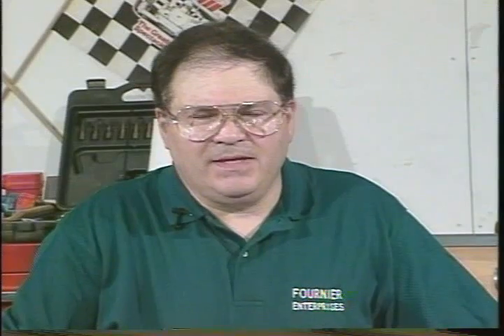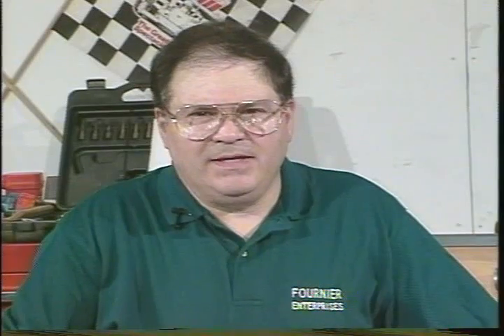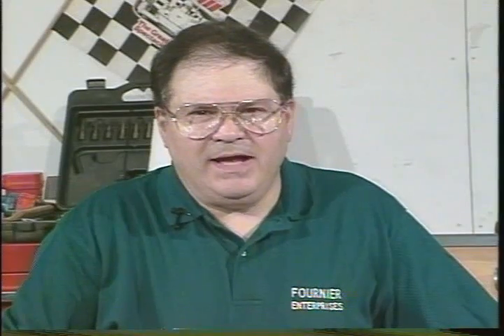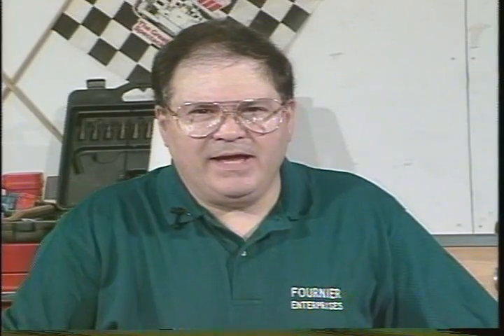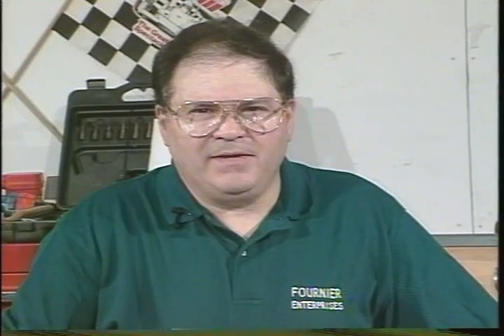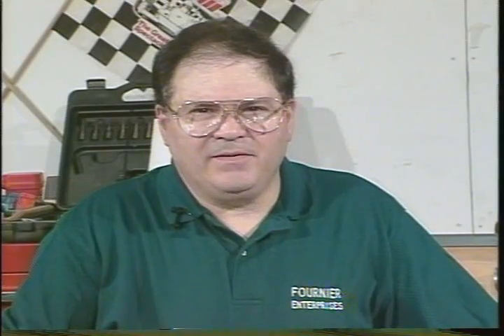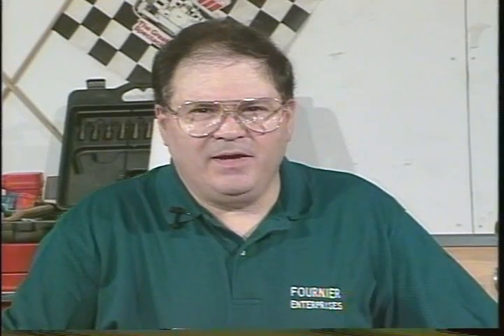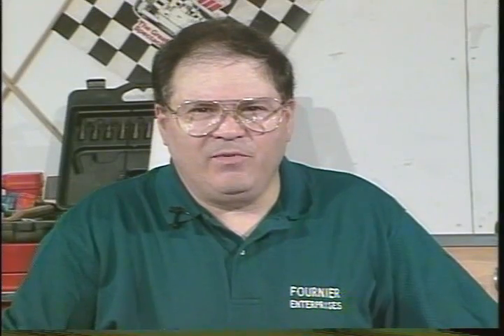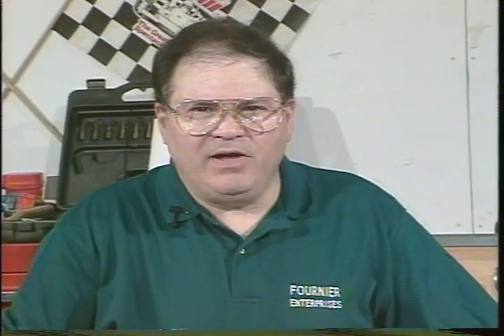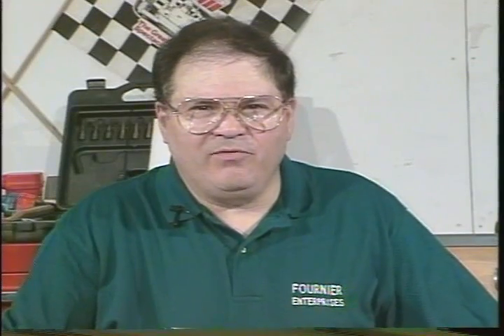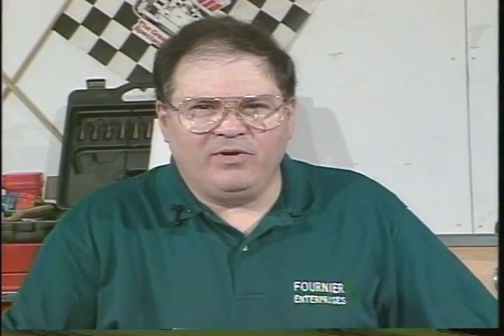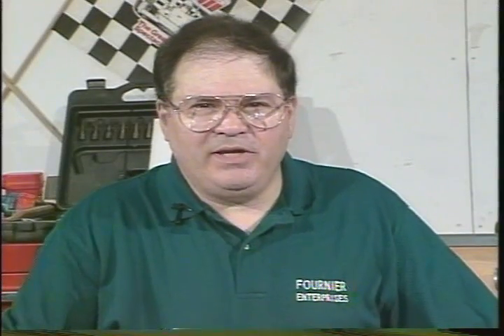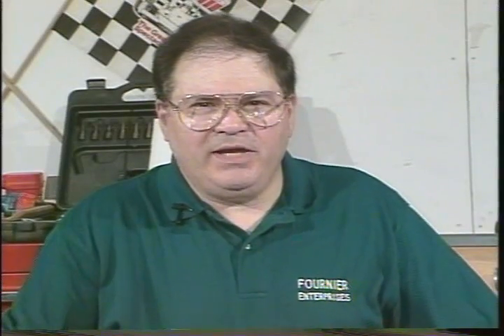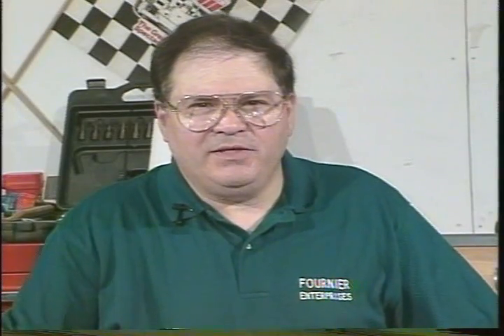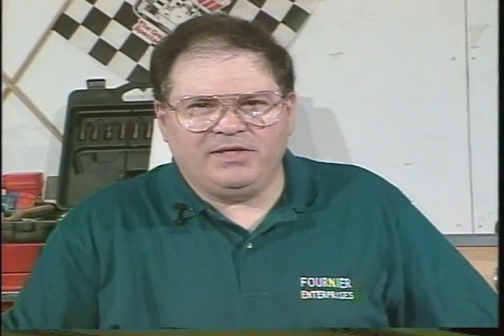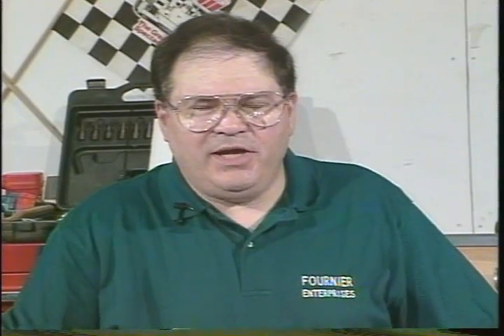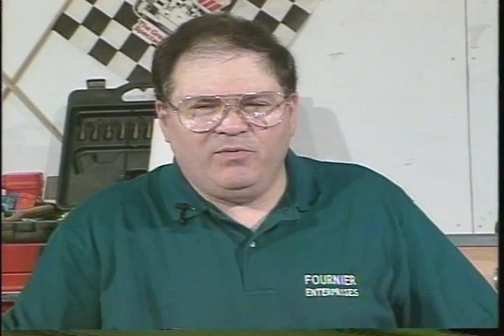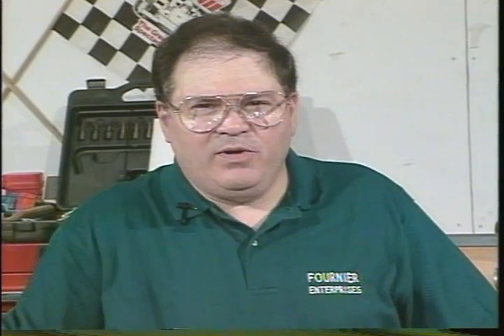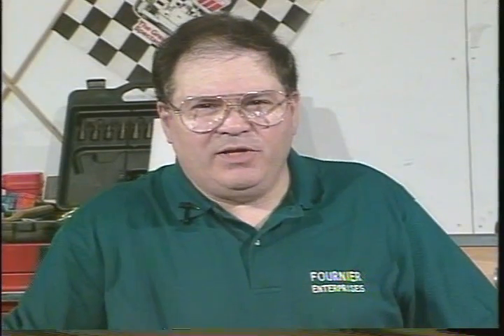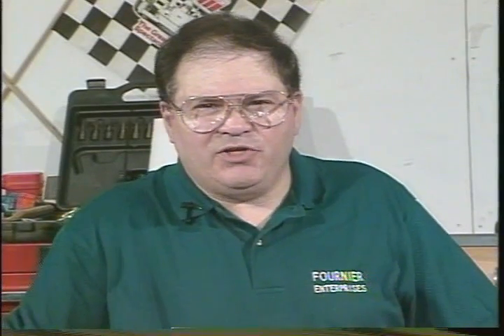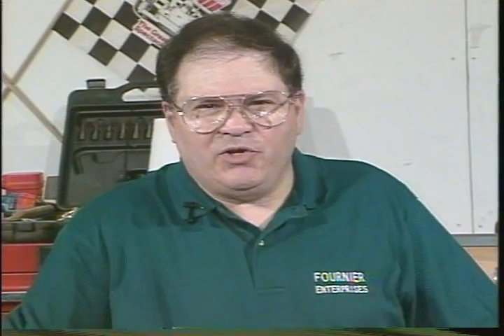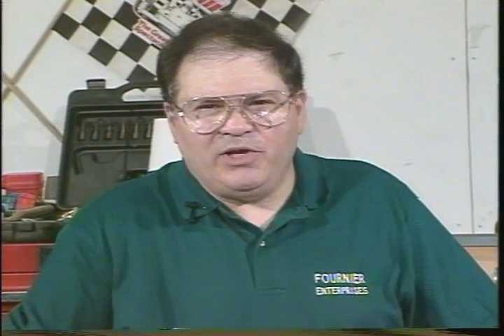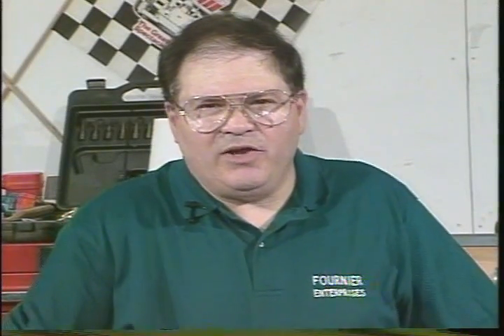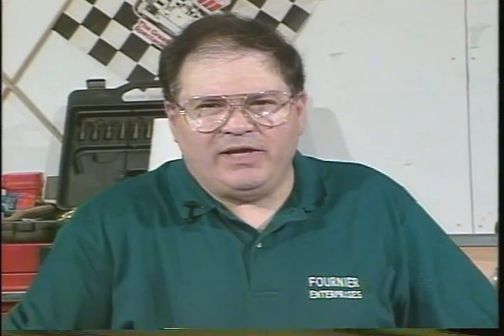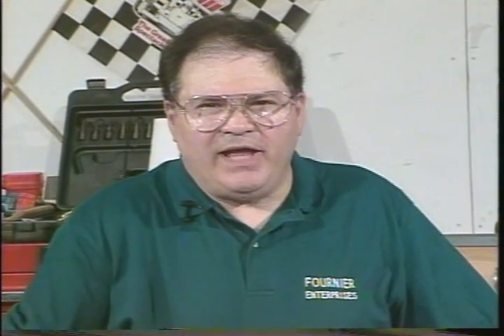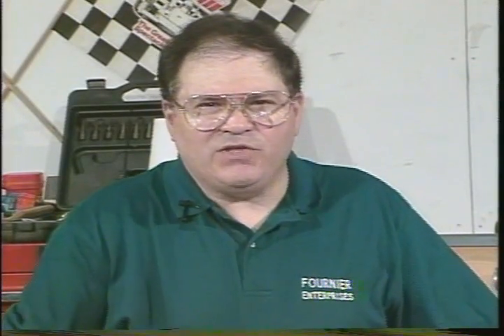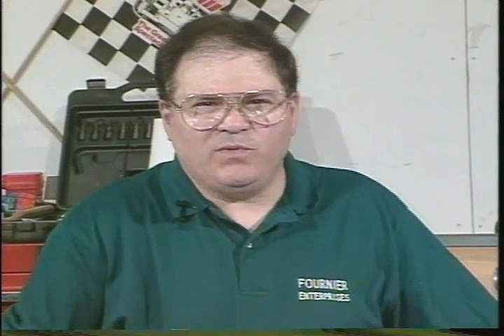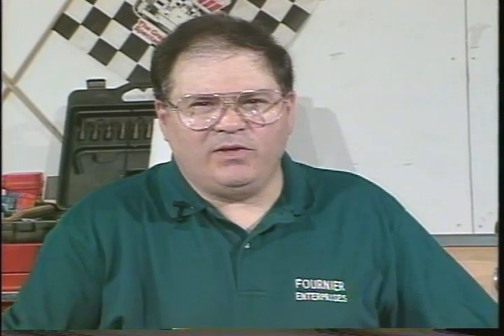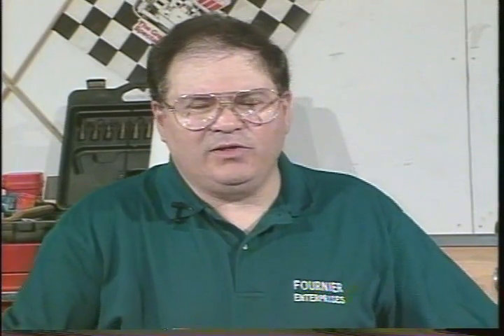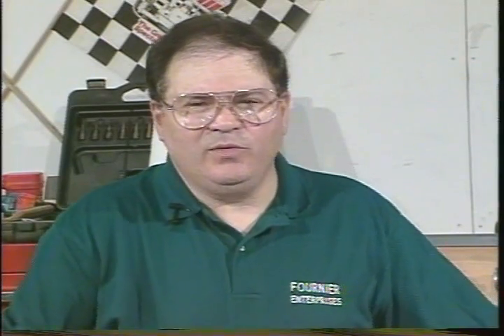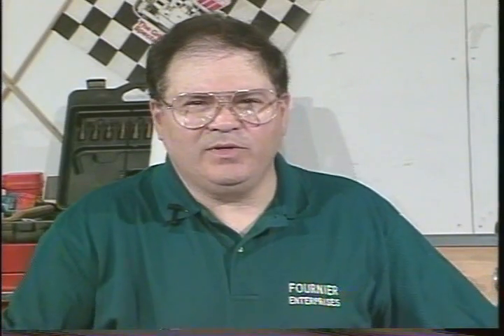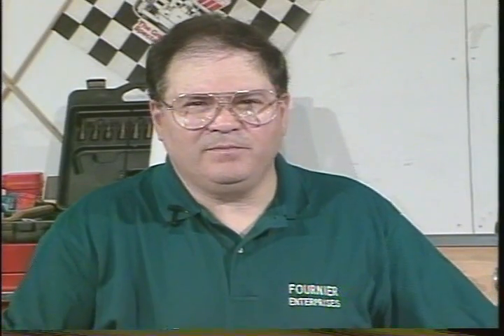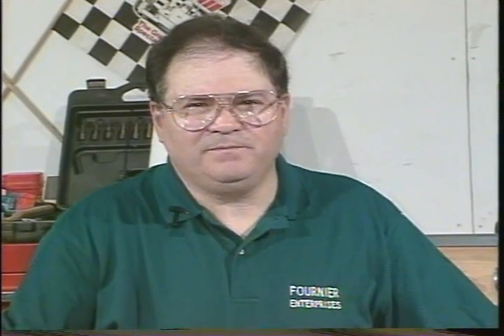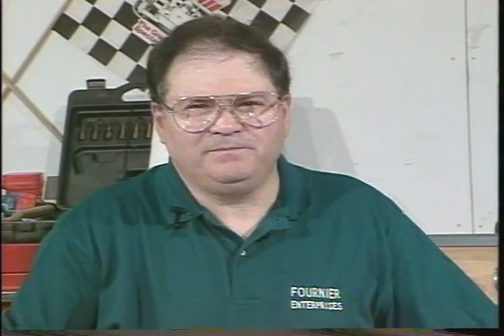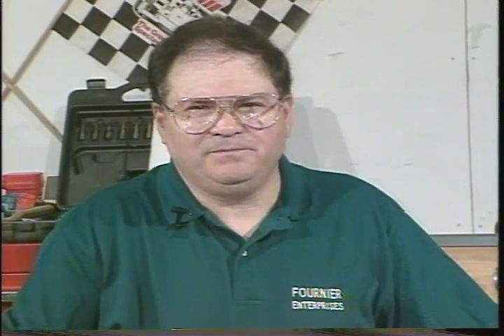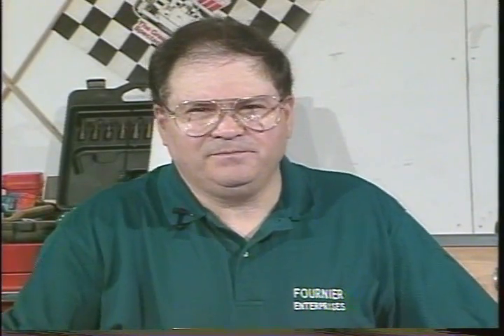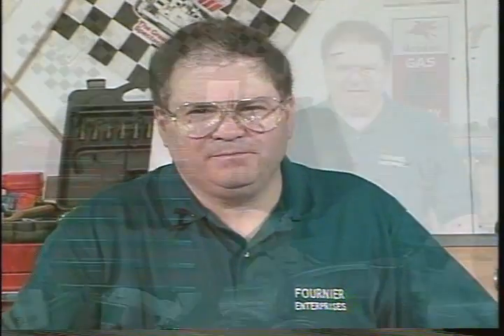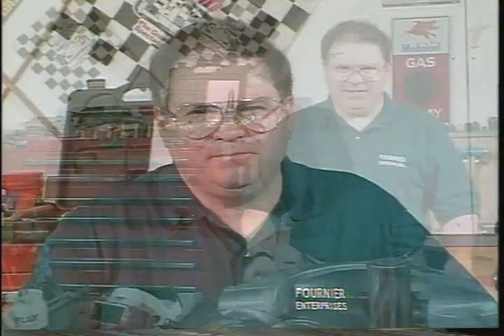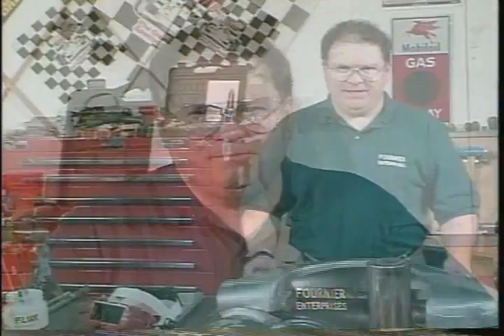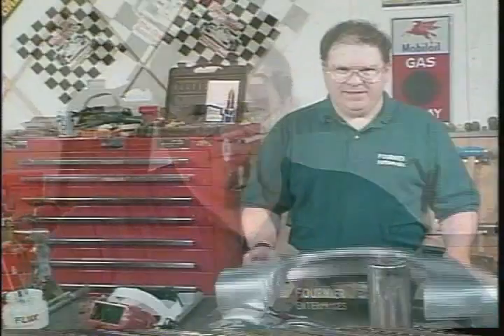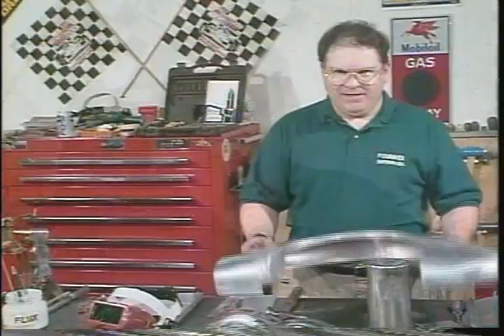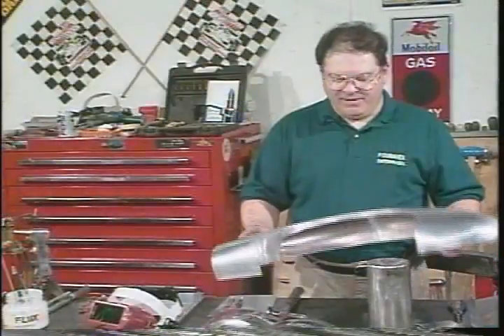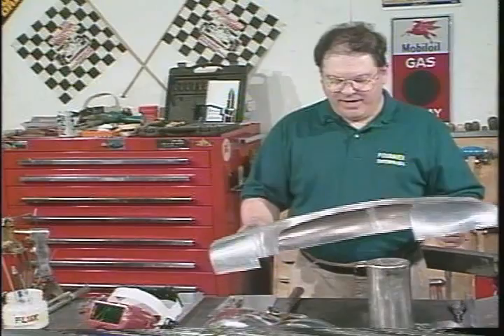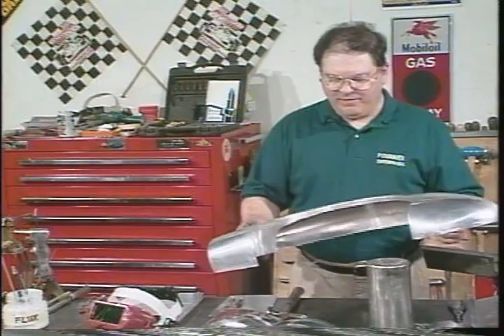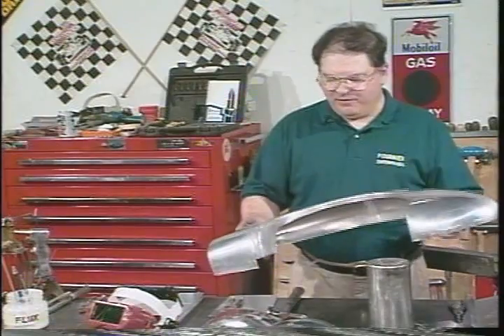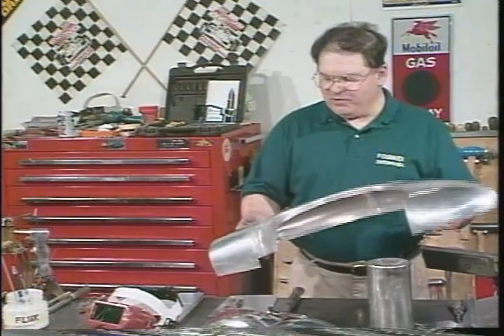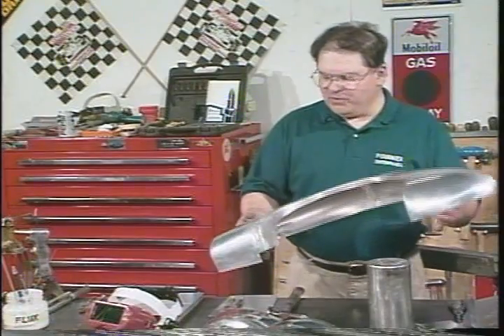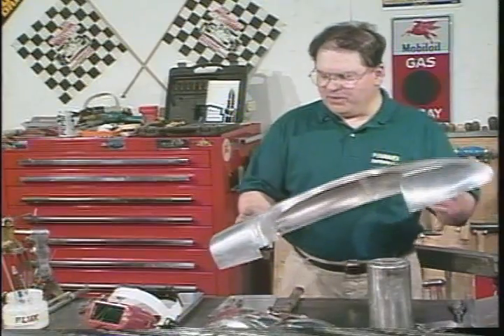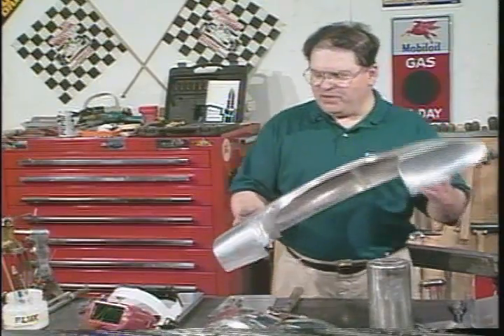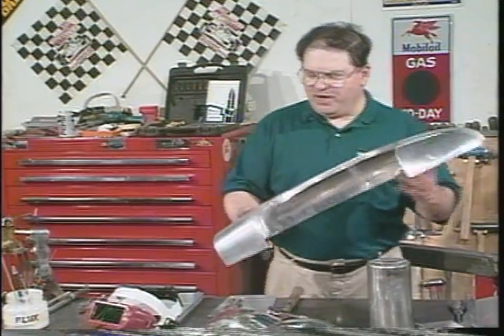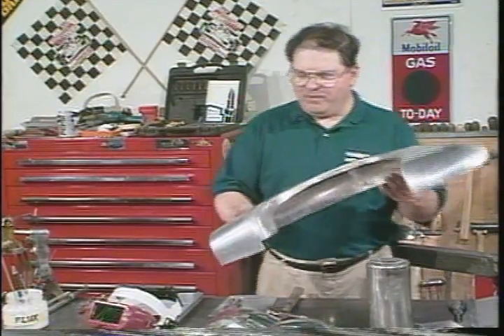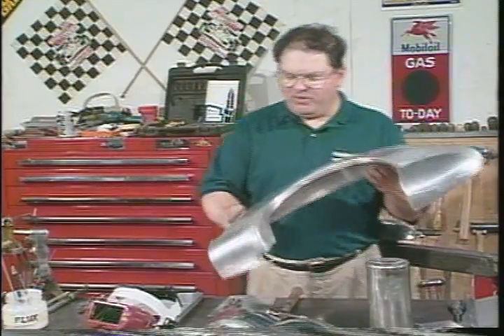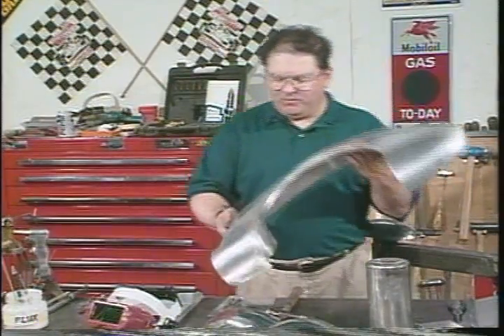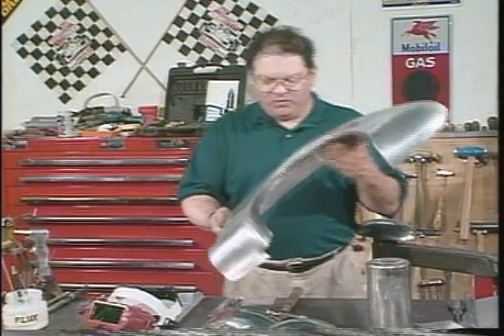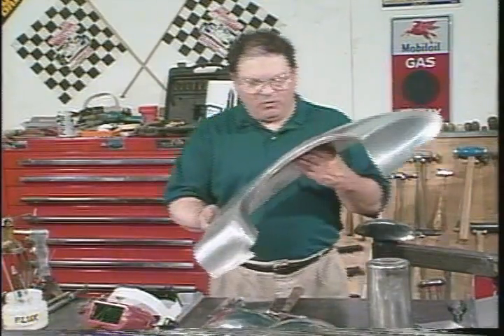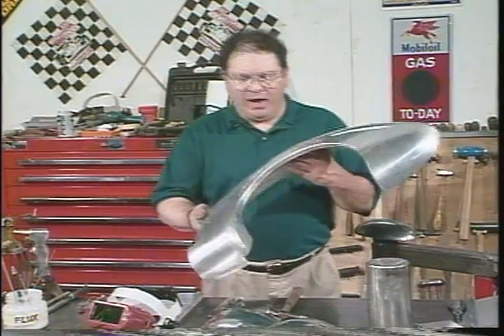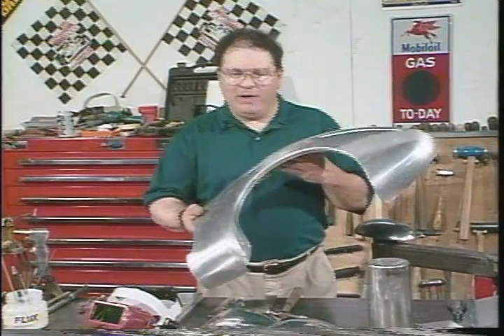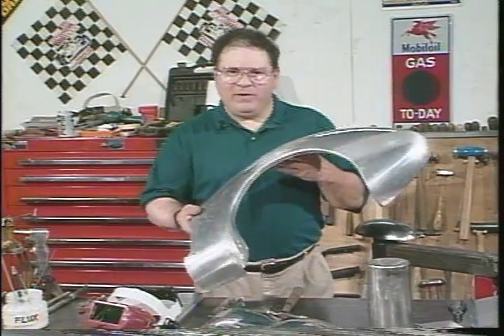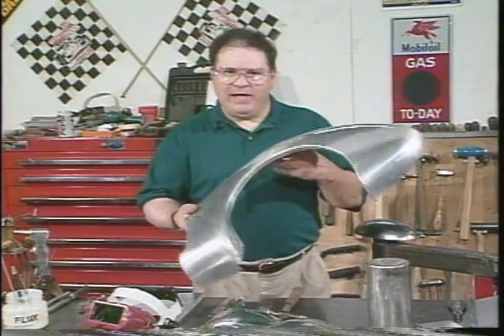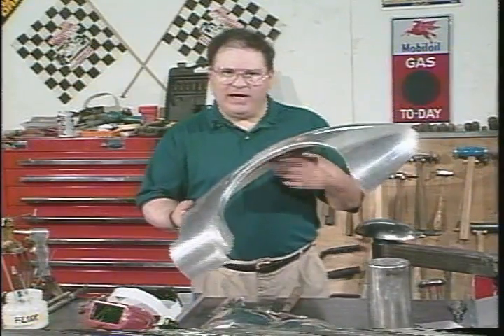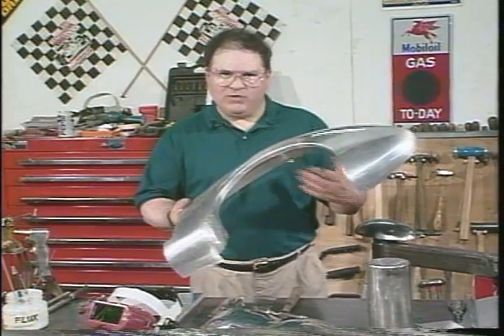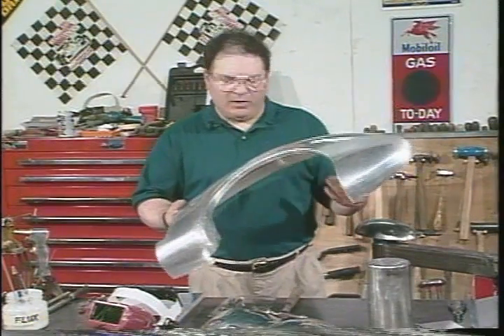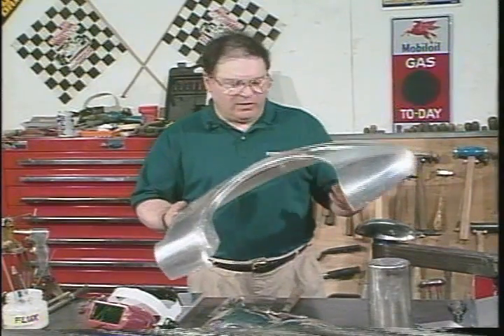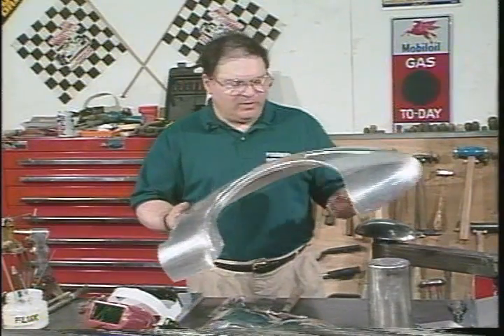Hi, I'm Ron Fournier, and today we're going to show you how to gas weld aluminum. First, we're going to talk about why we gas weld aluminum.